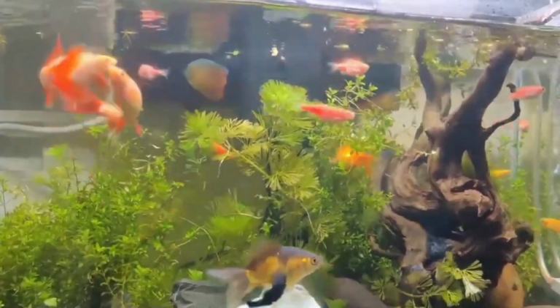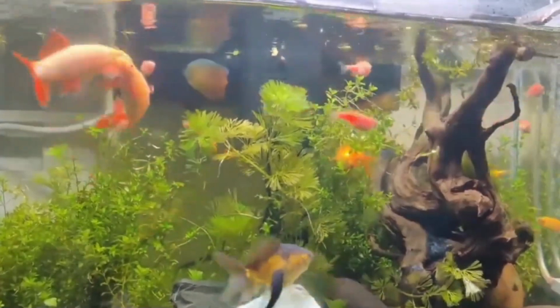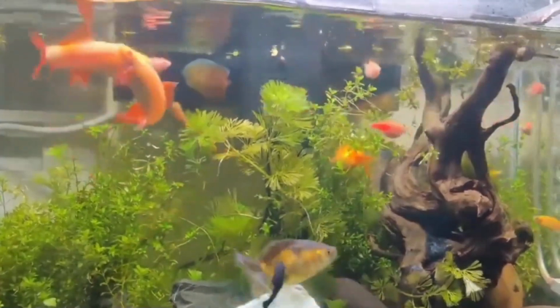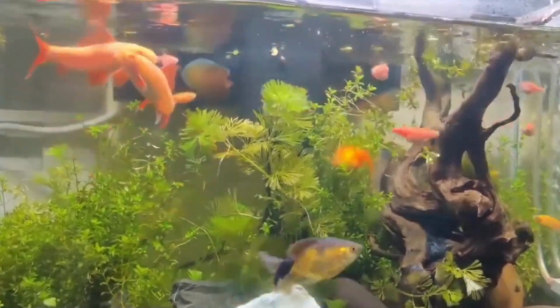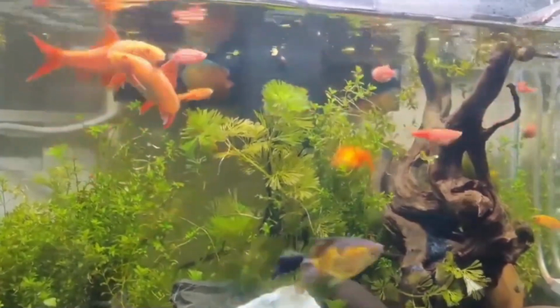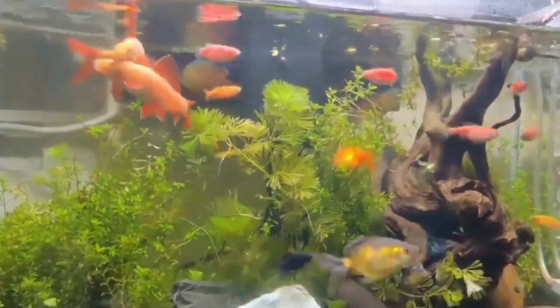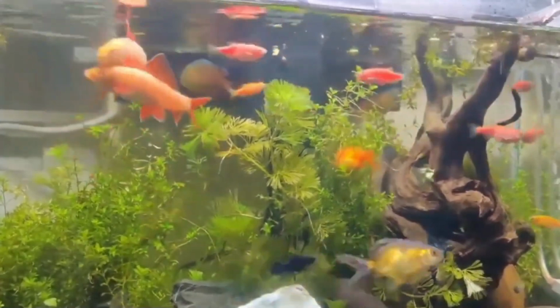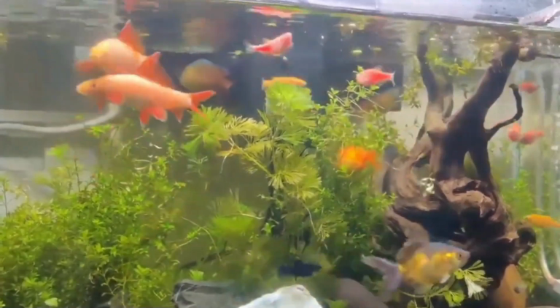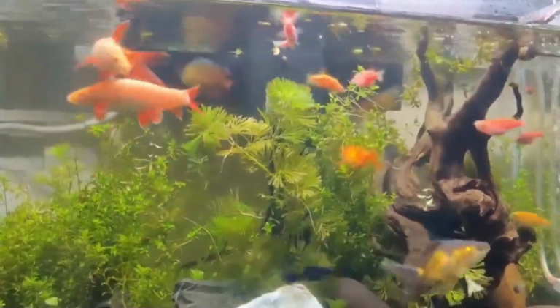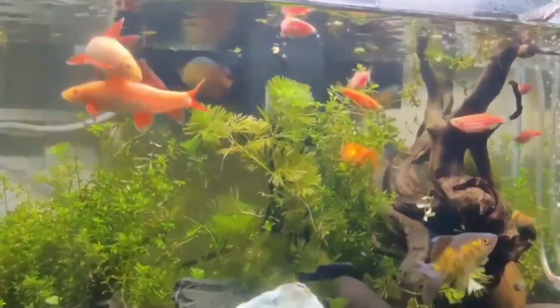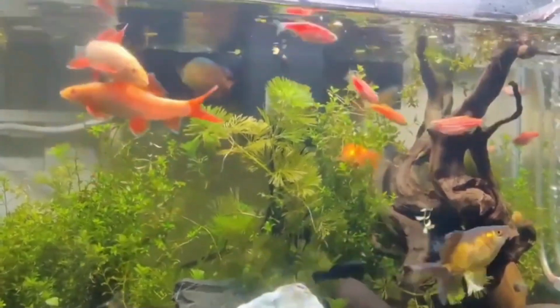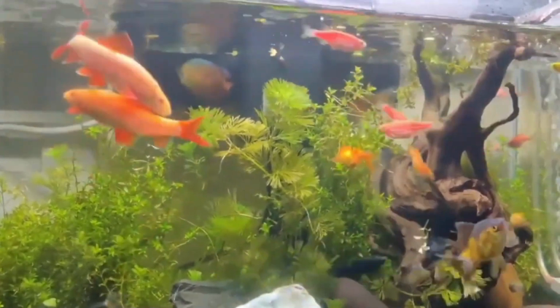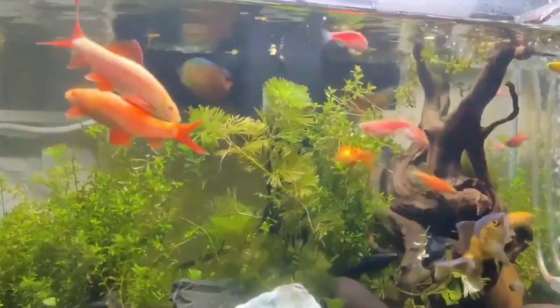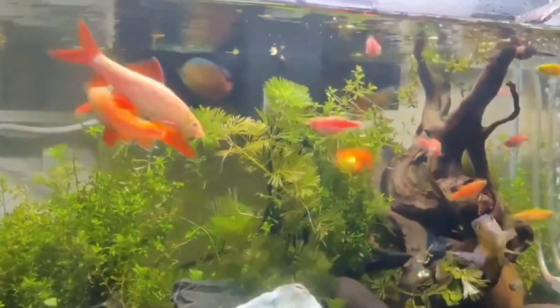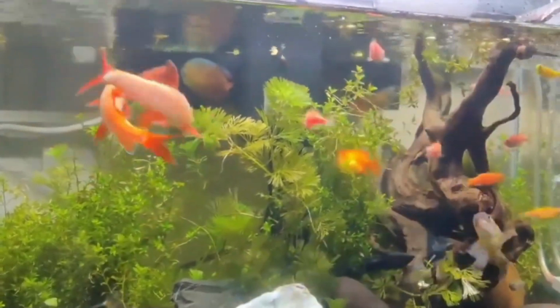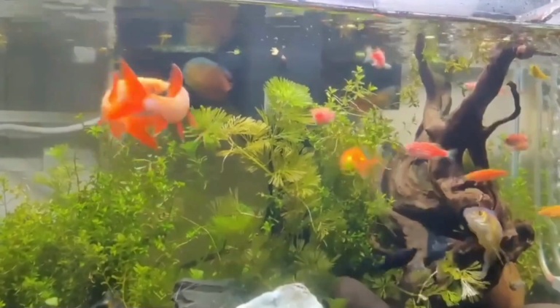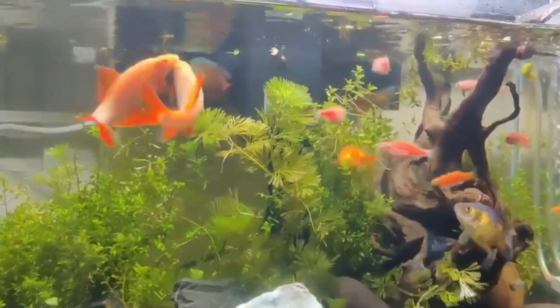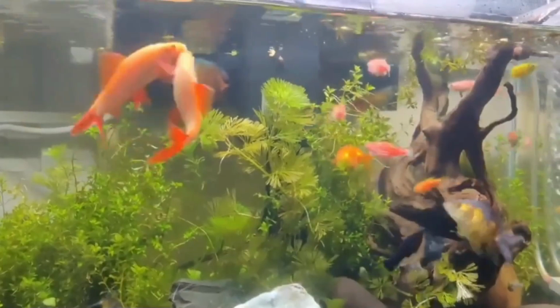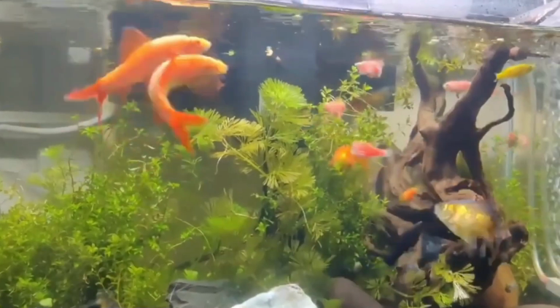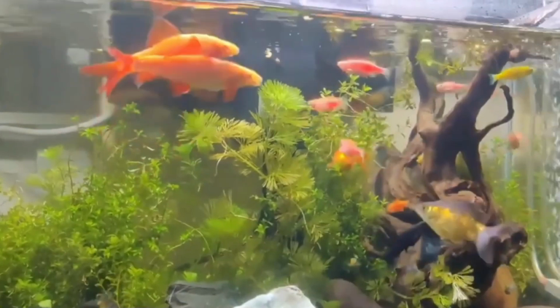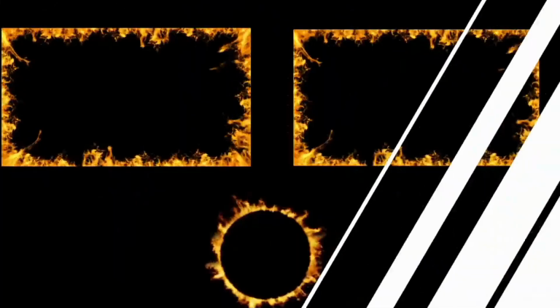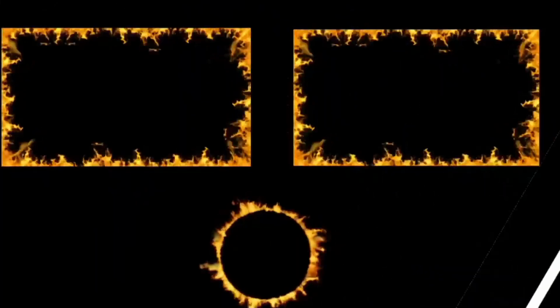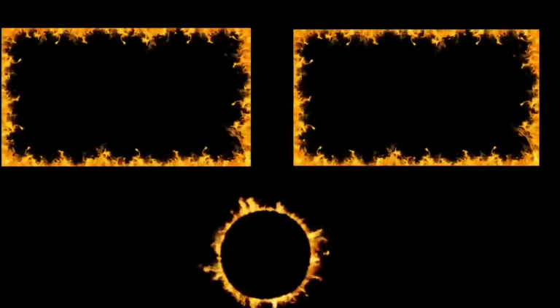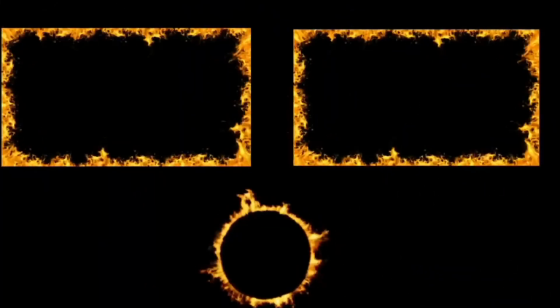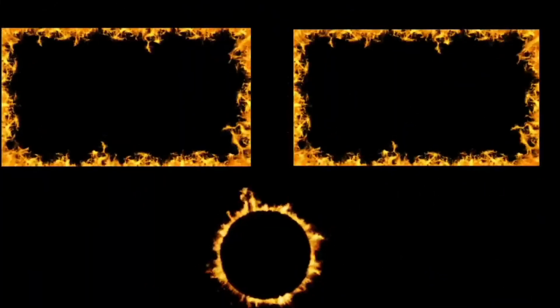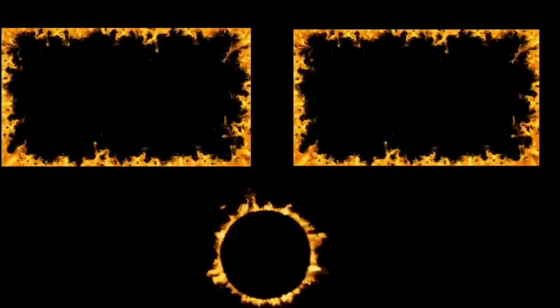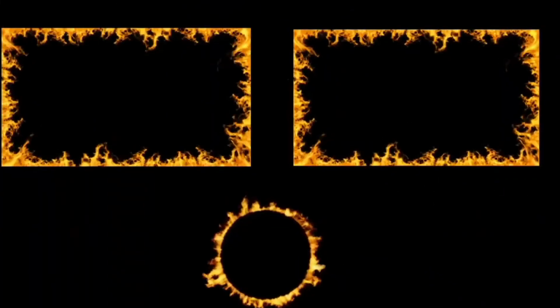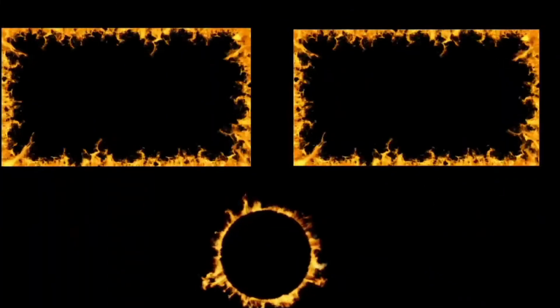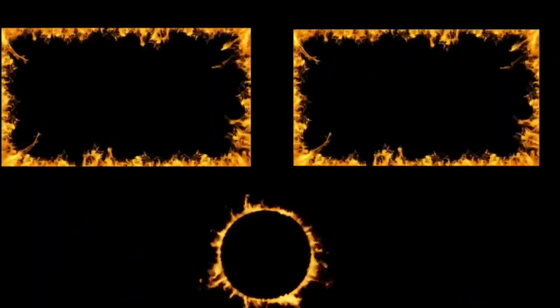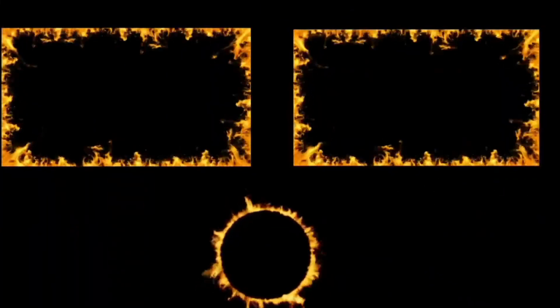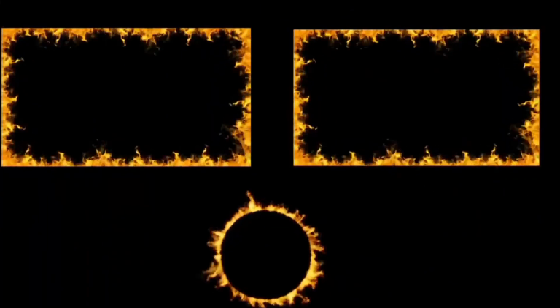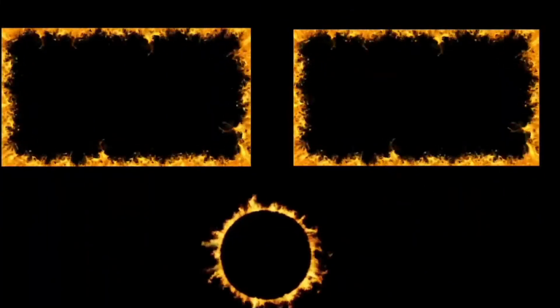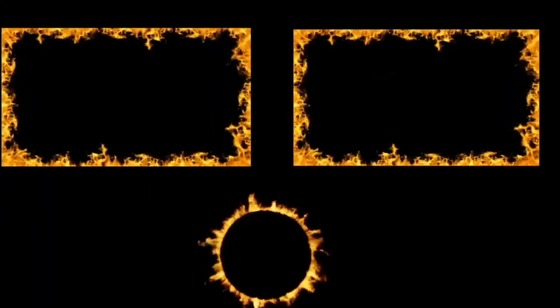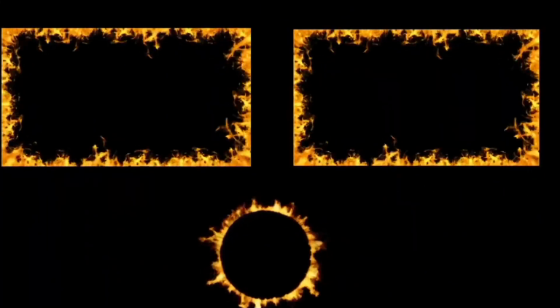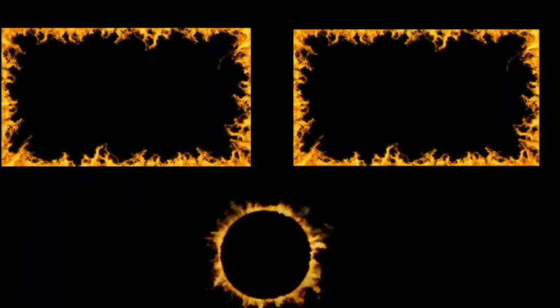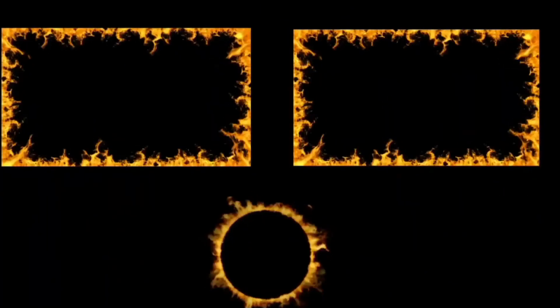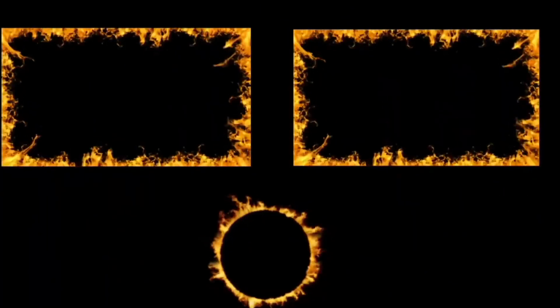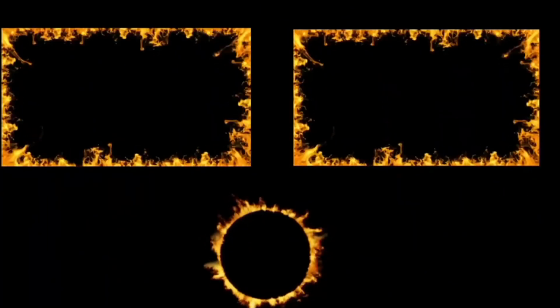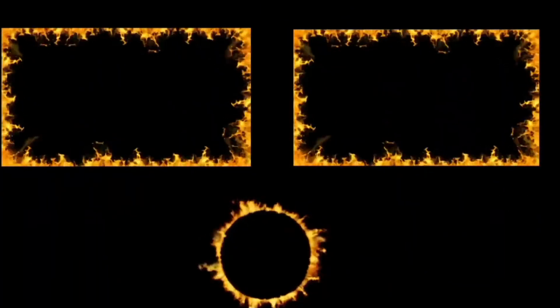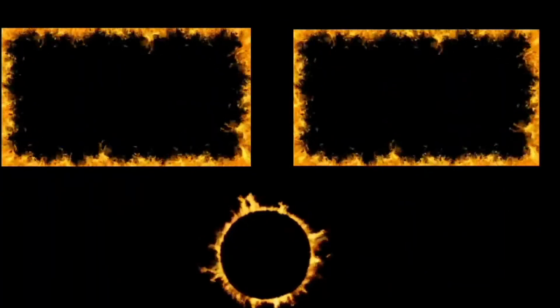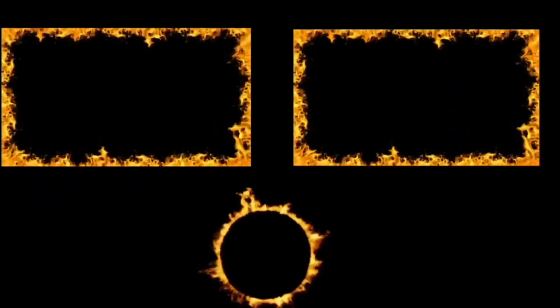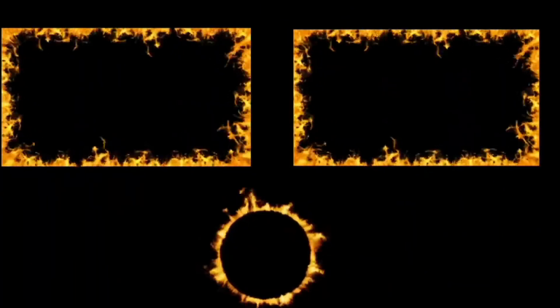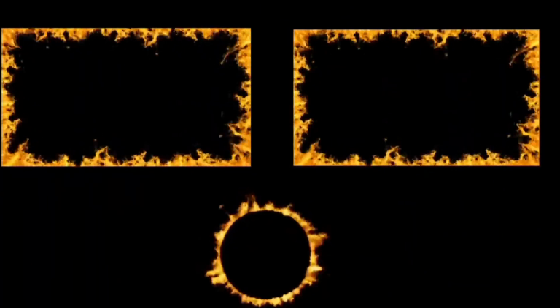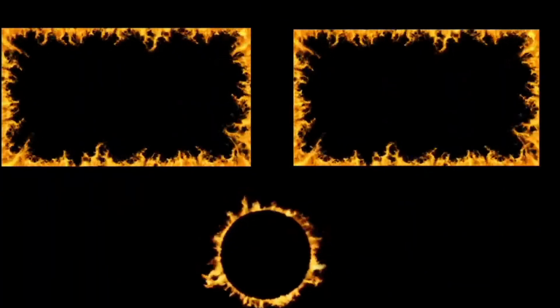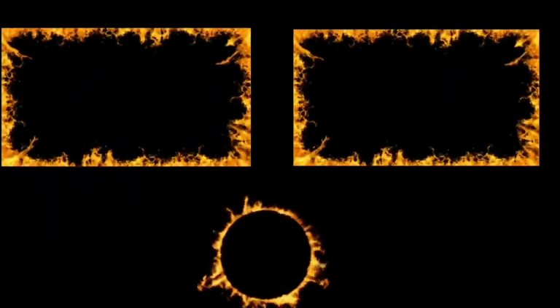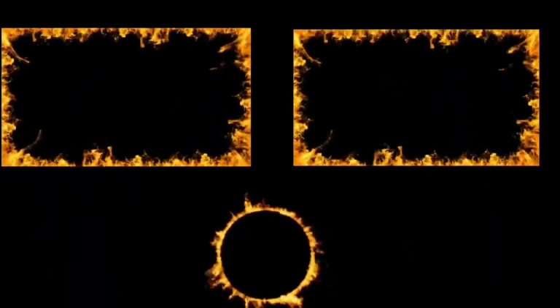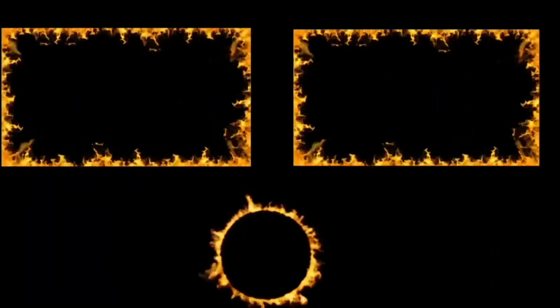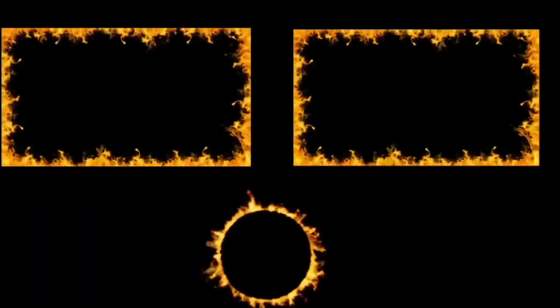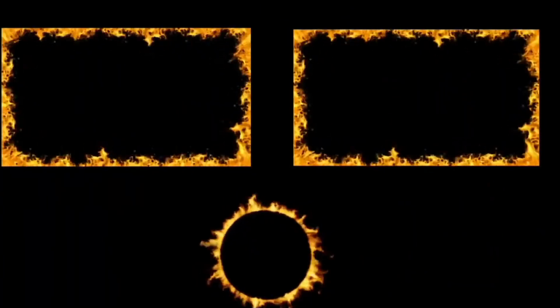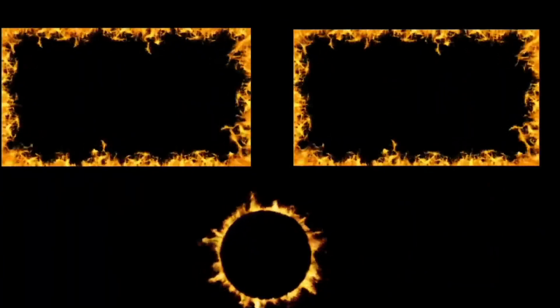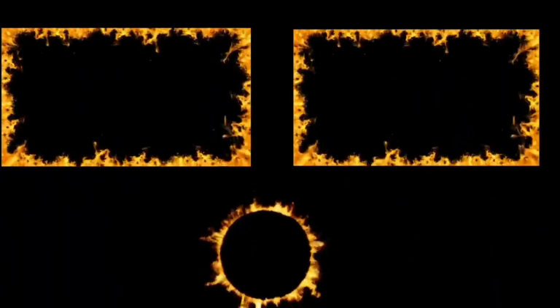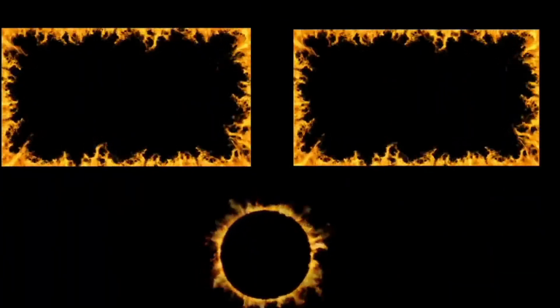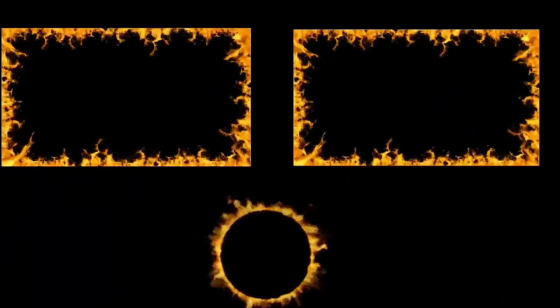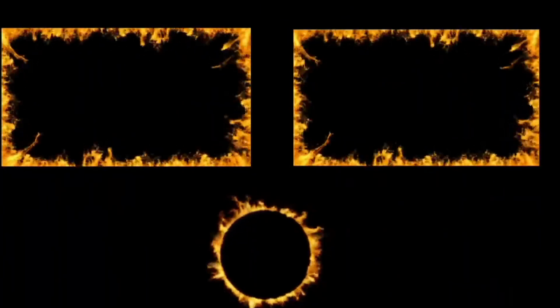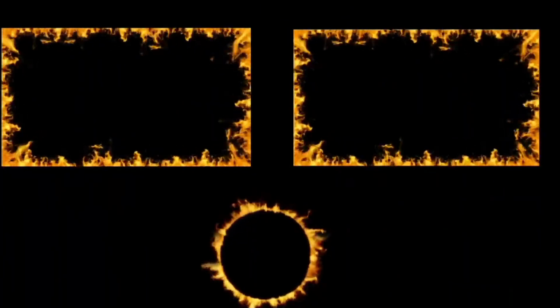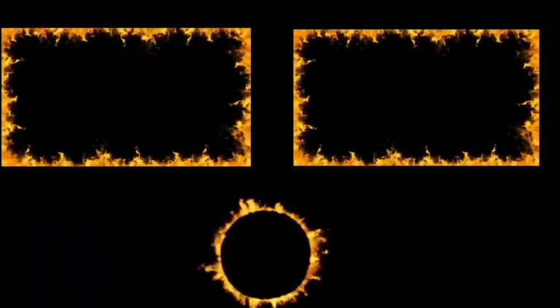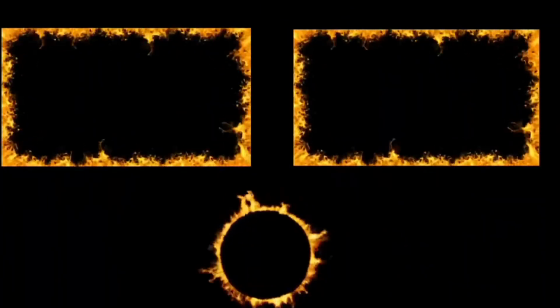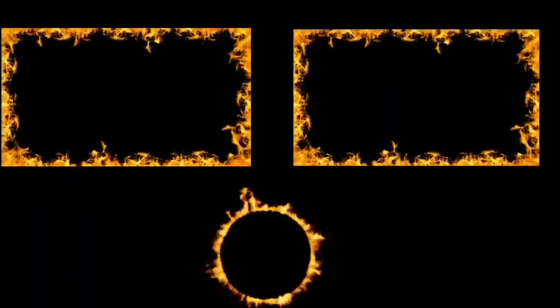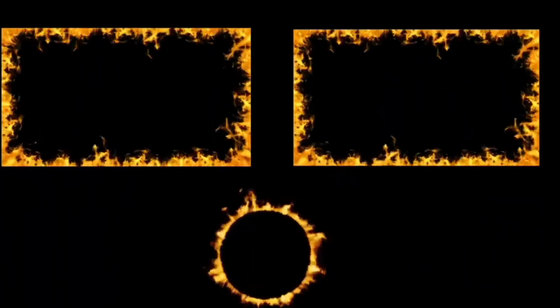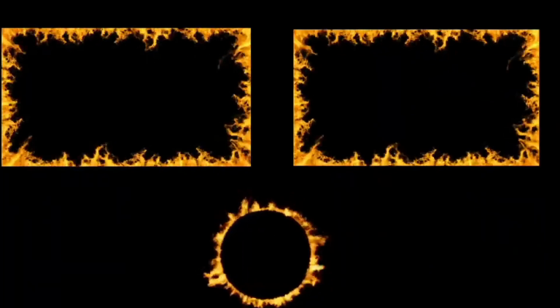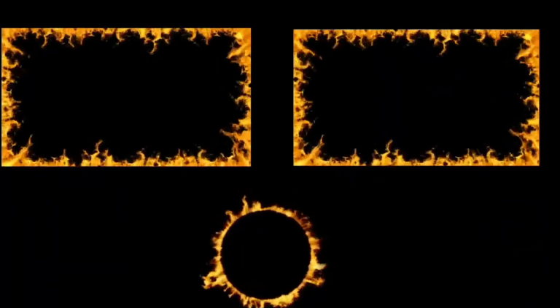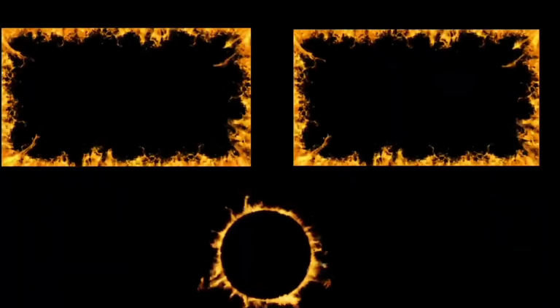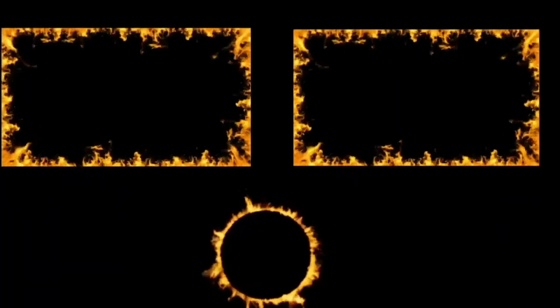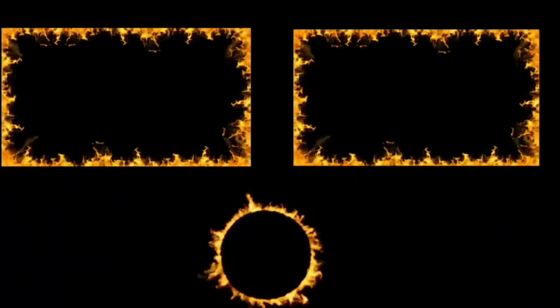These are all the information regarding how to breed rainbow shark fish. I hope this video will help you. More videos are coming soon, so please stay tuned to my channel.